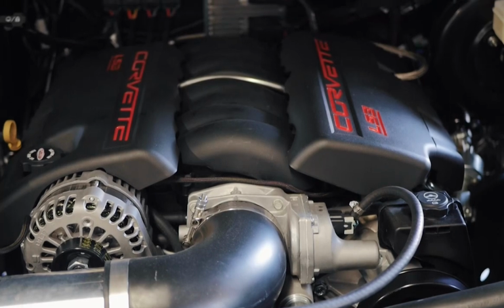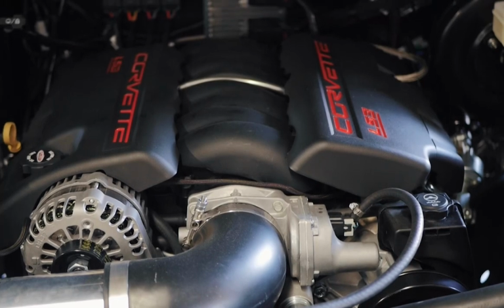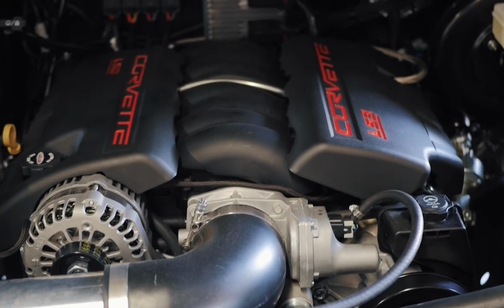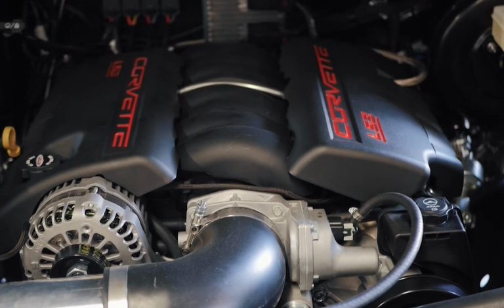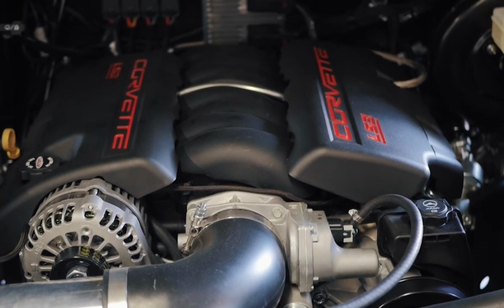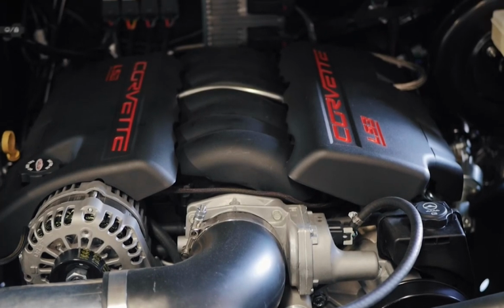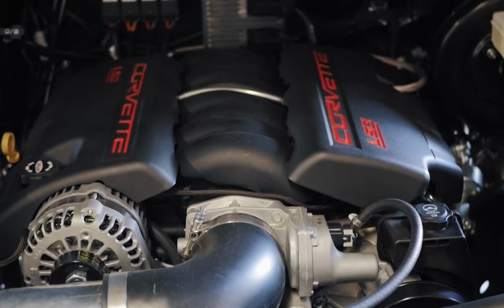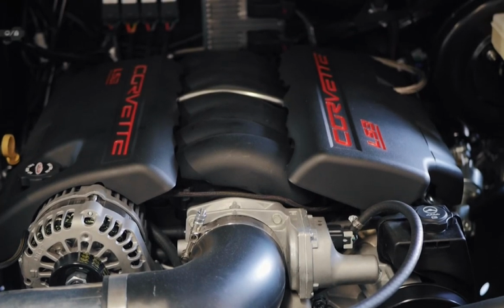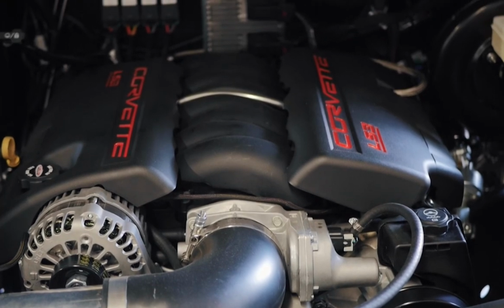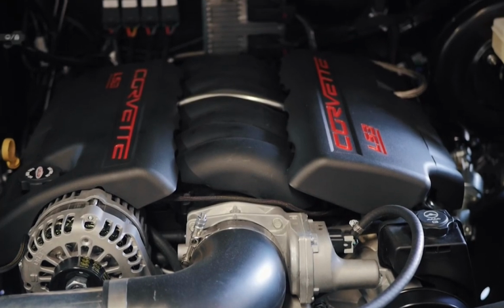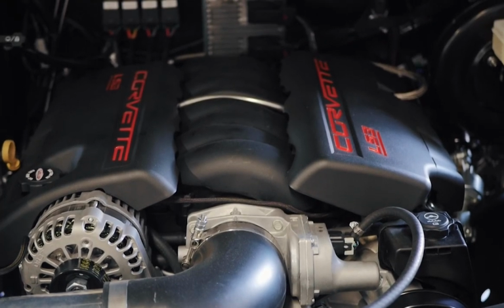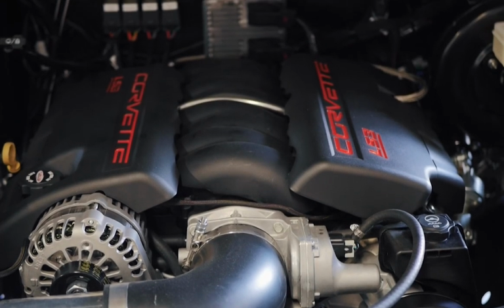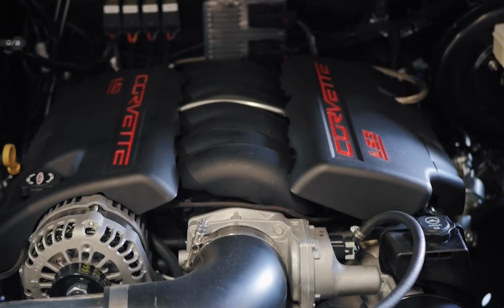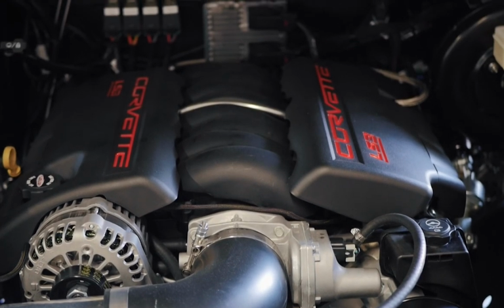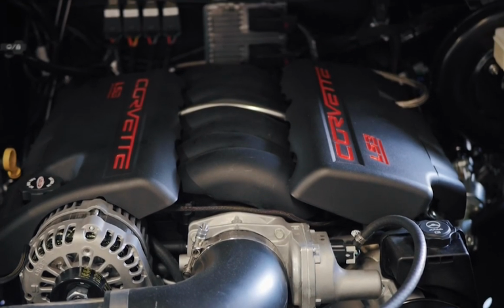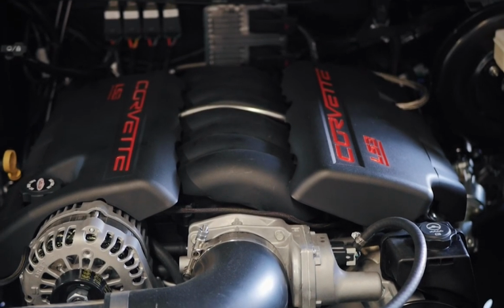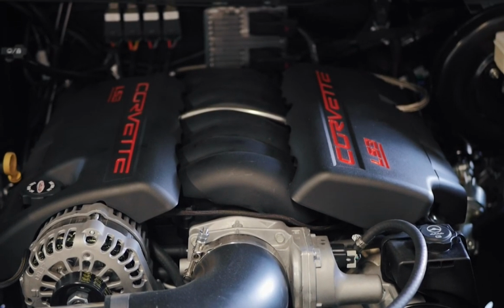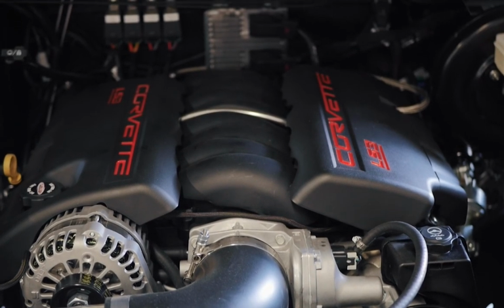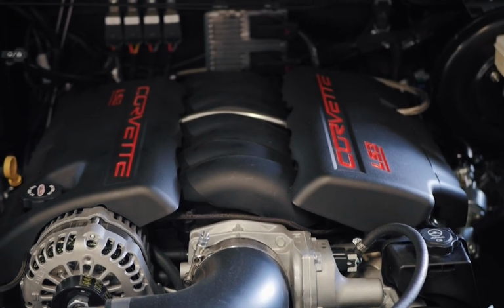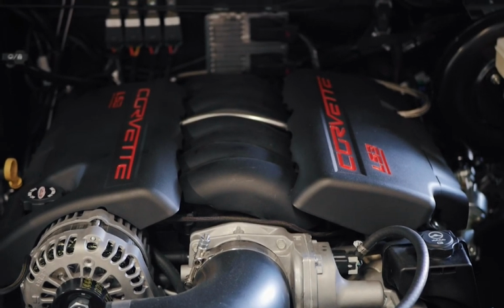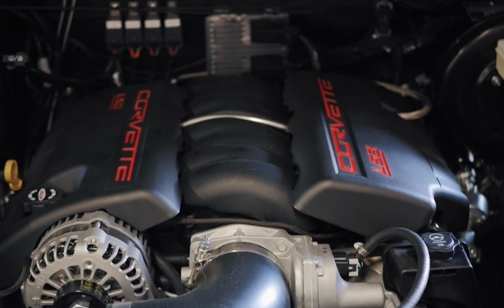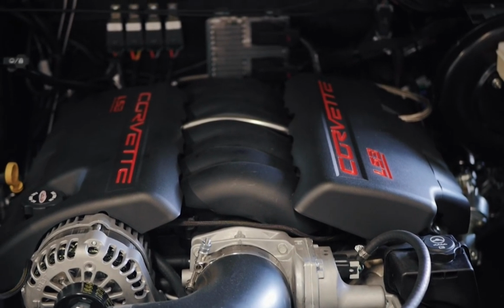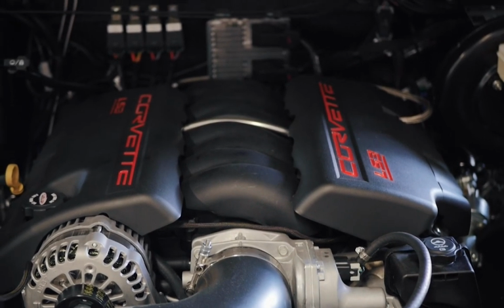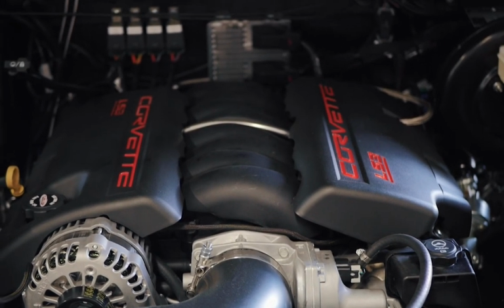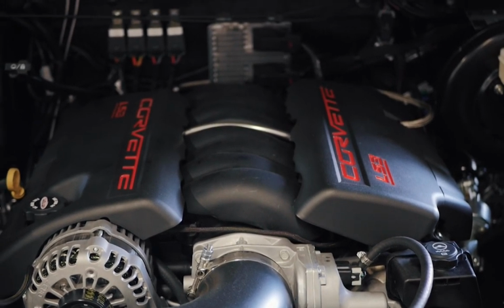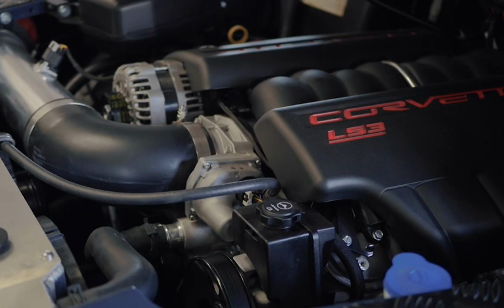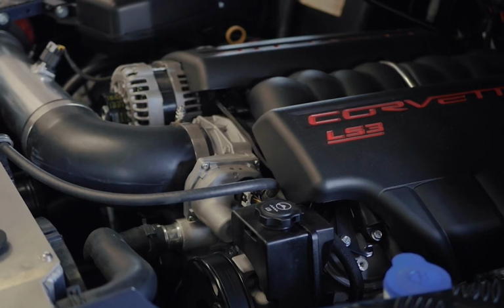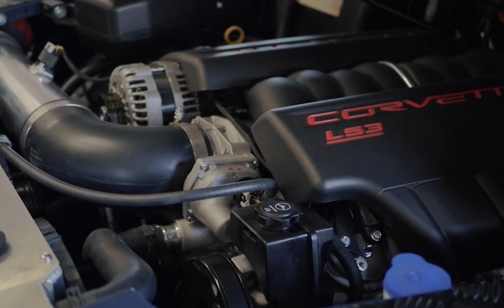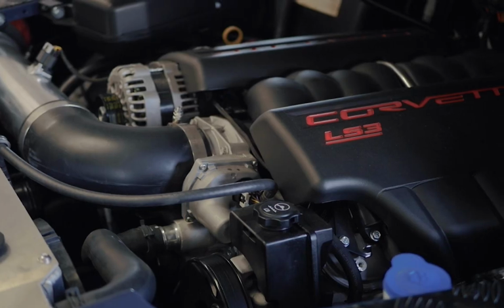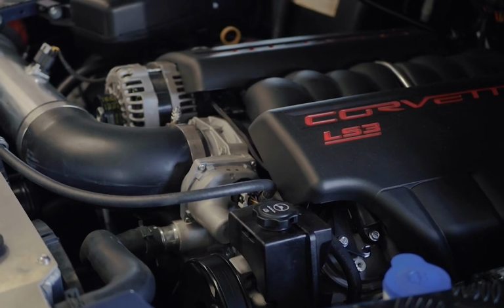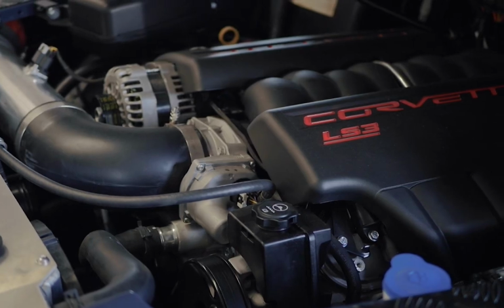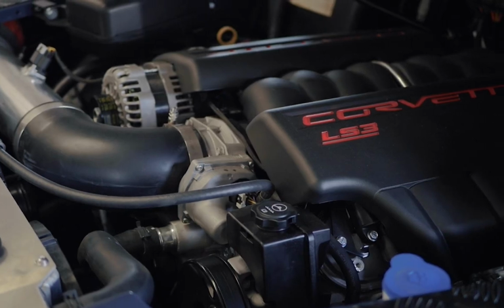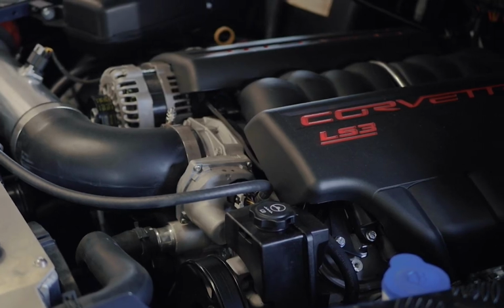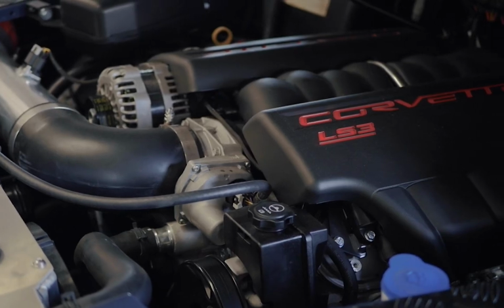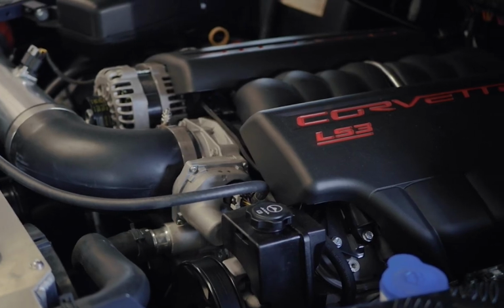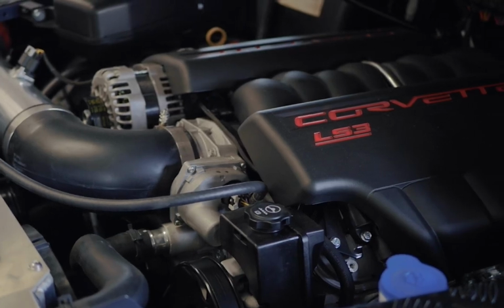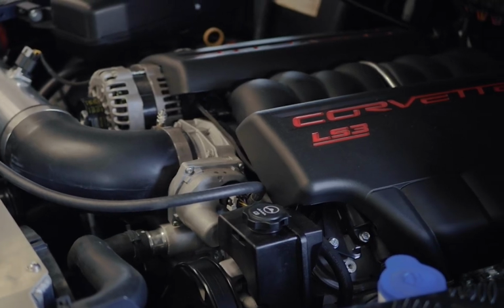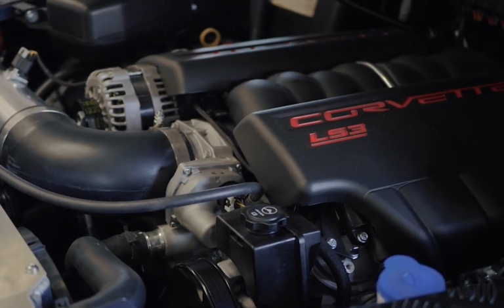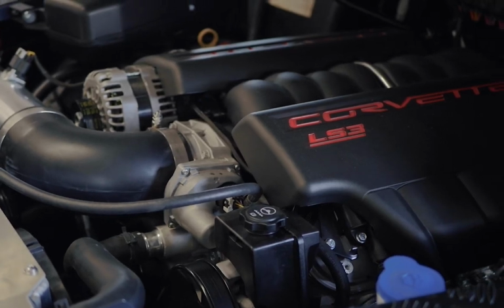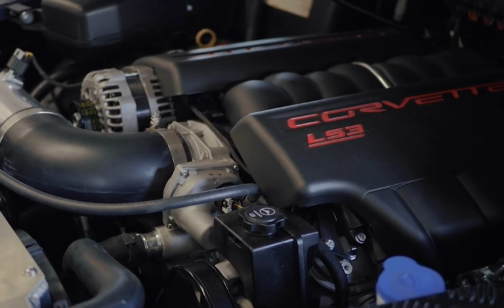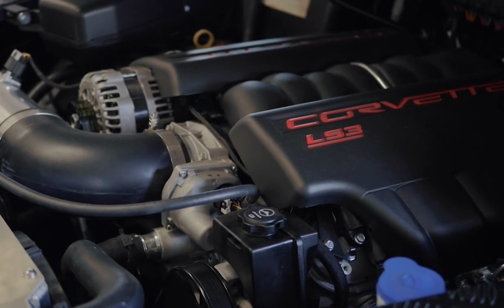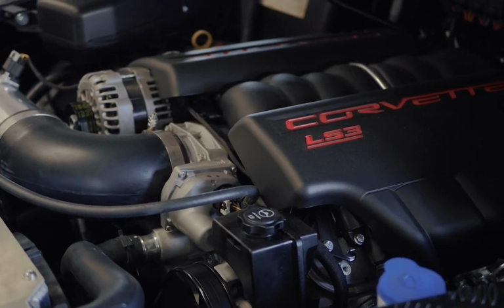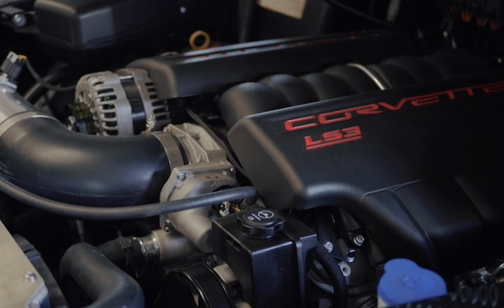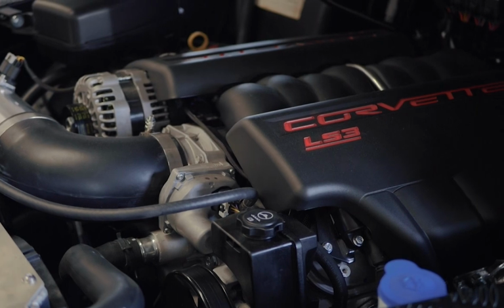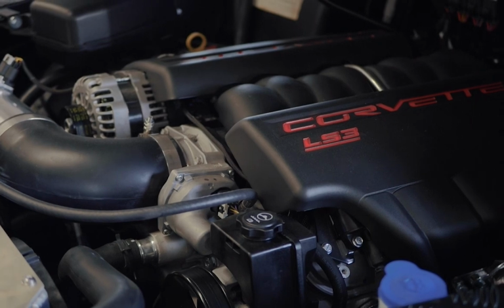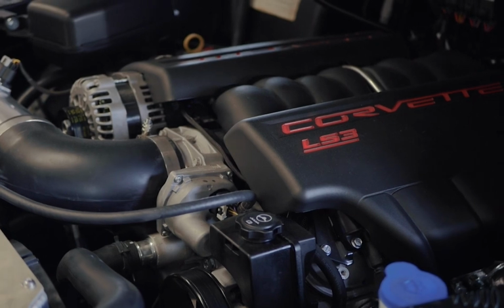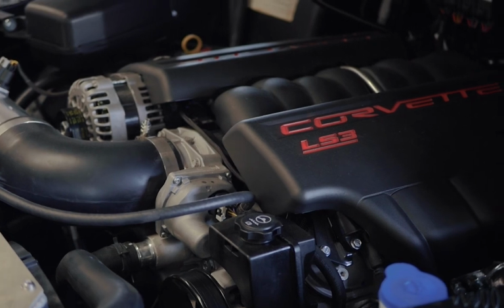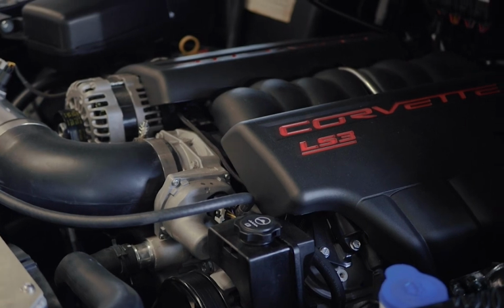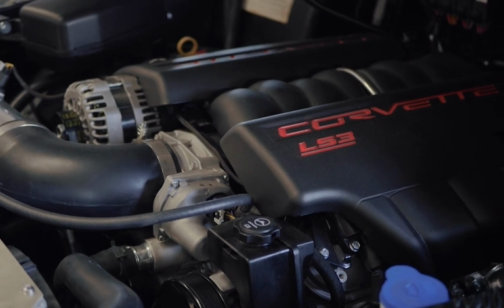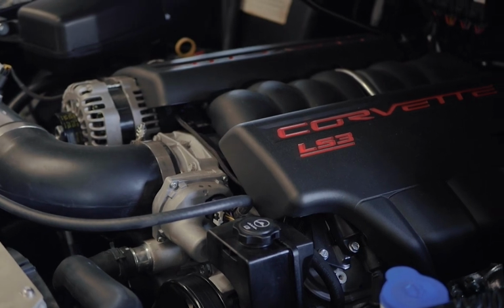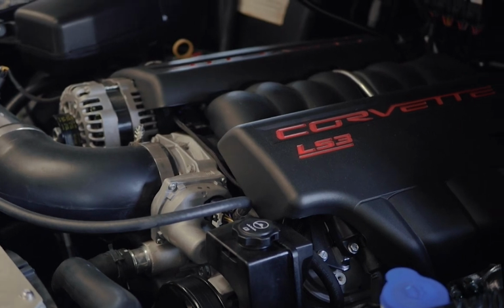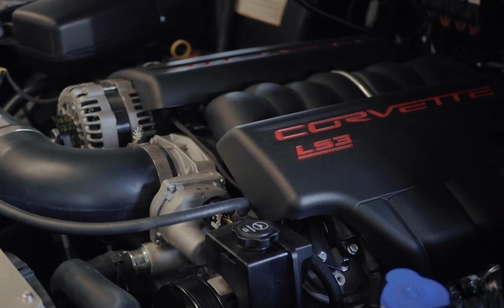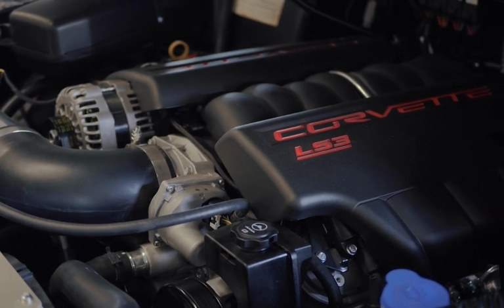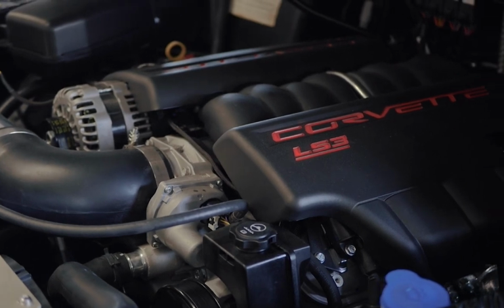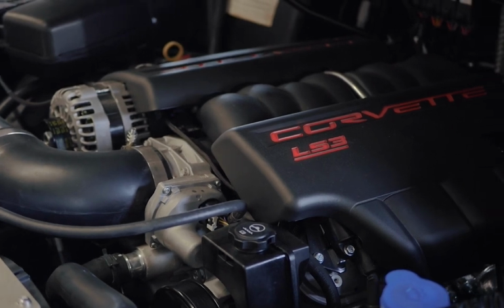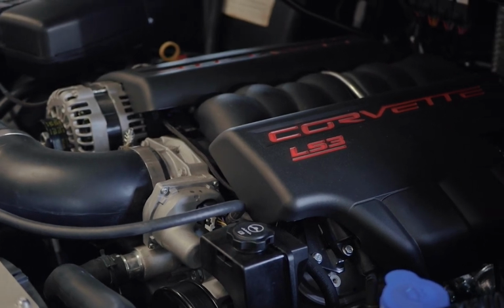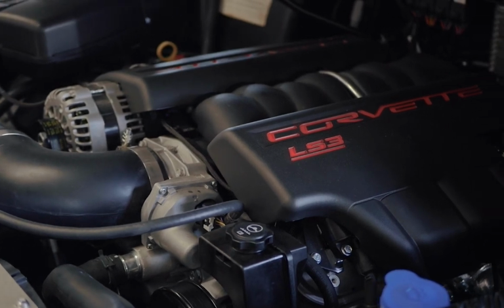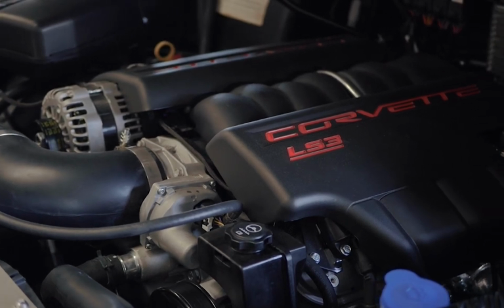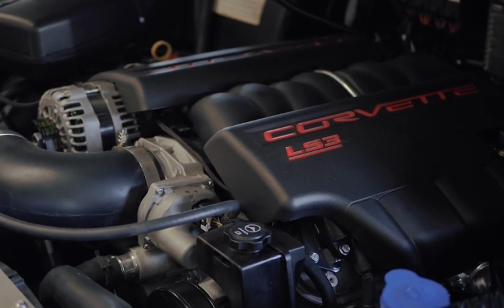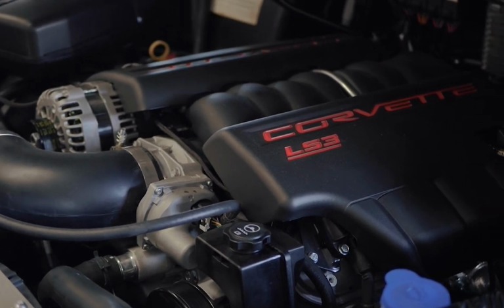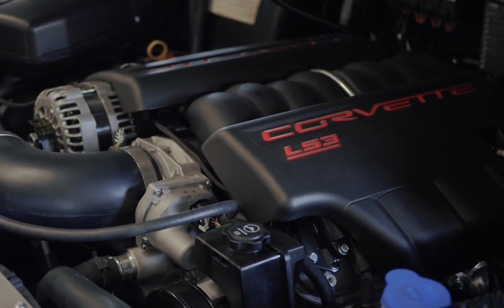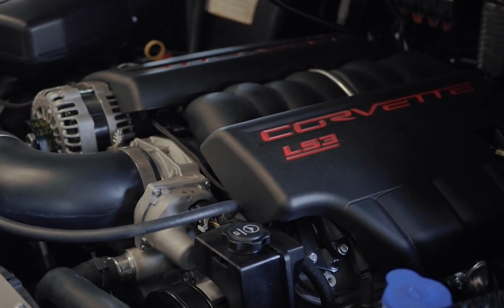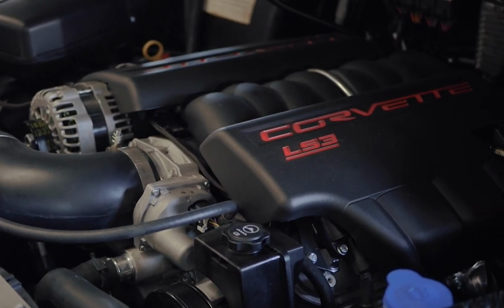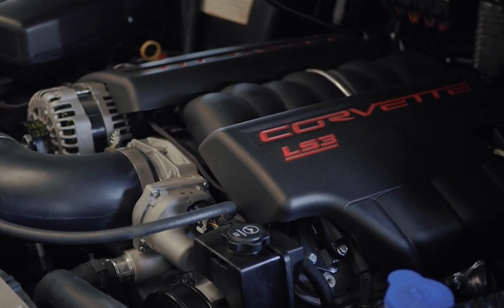Underneath the hood, Blanco is powered by a 565 horsepower LS3, mated to a 6 speed automatic transmission.